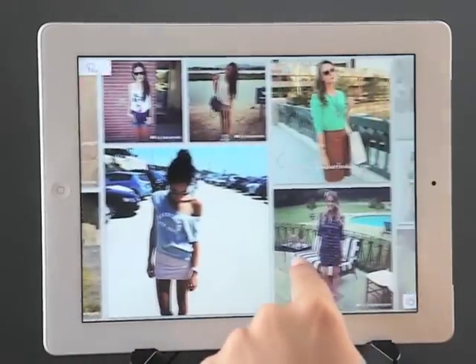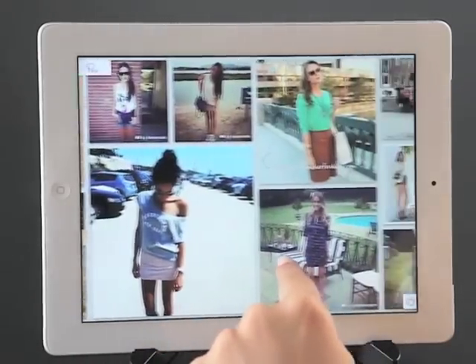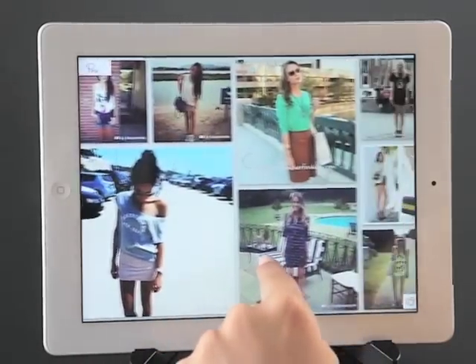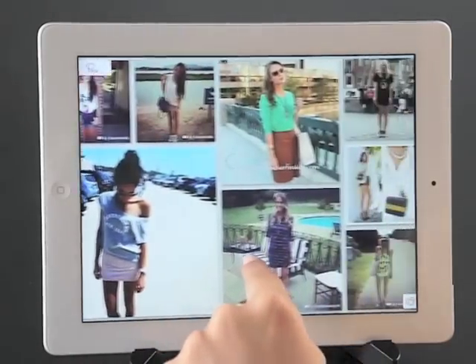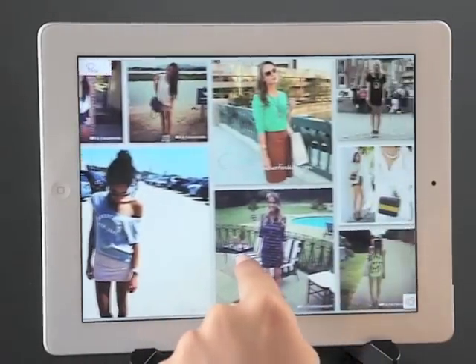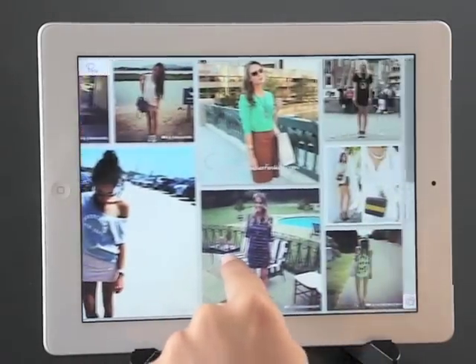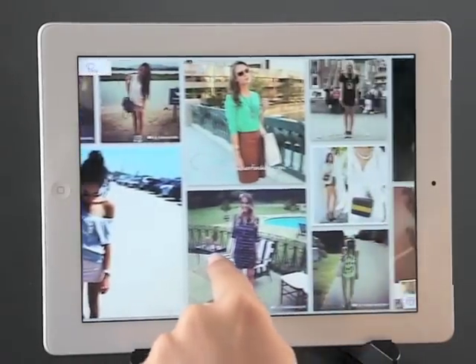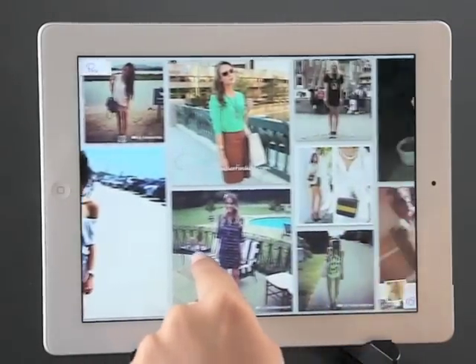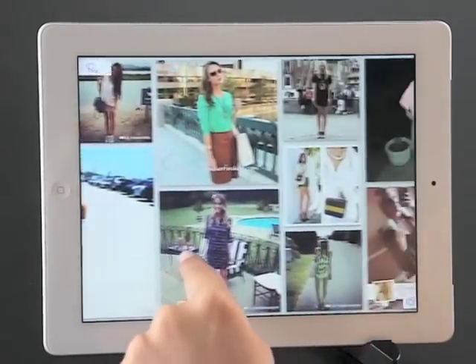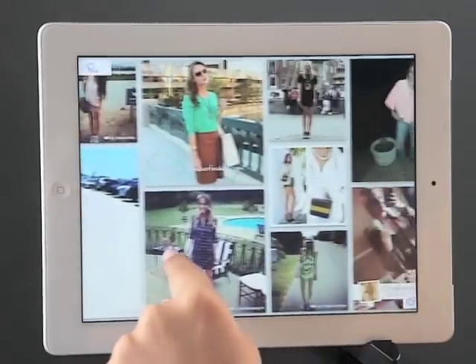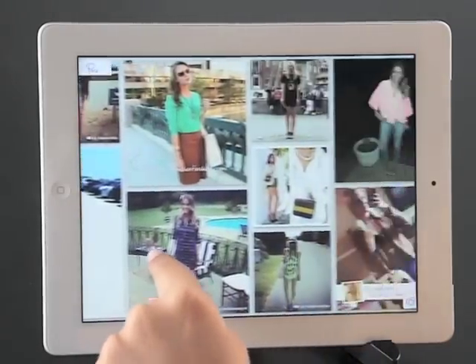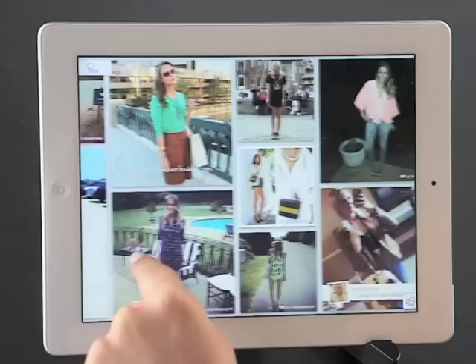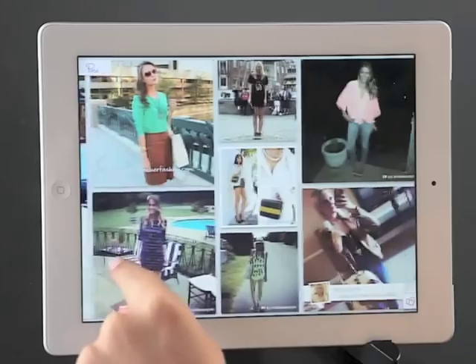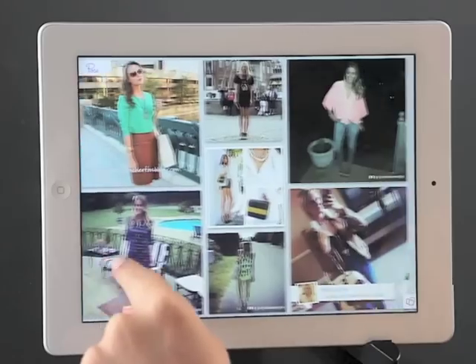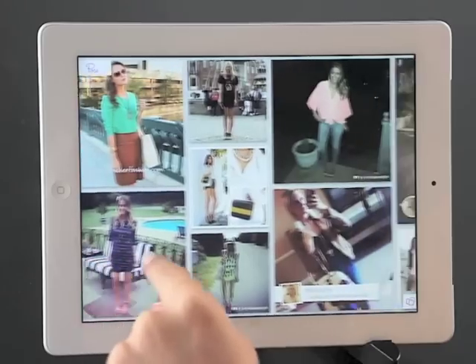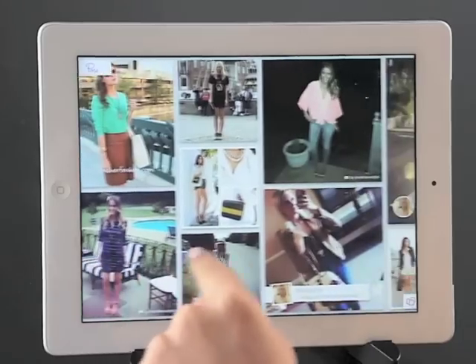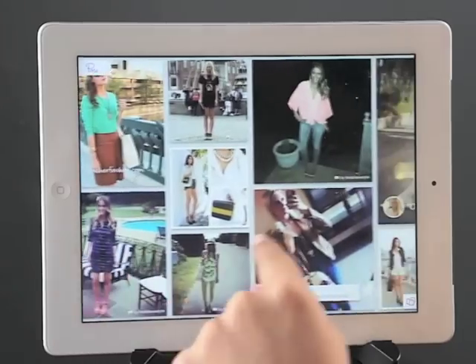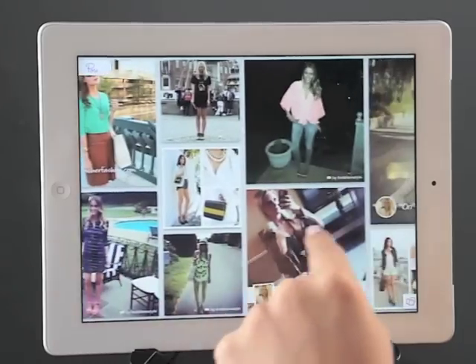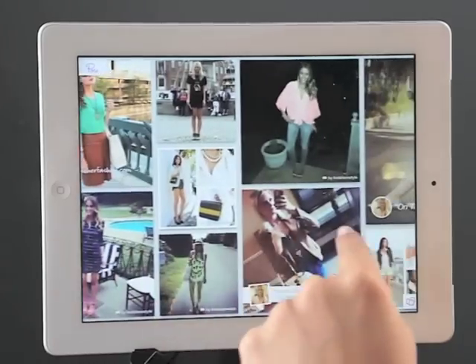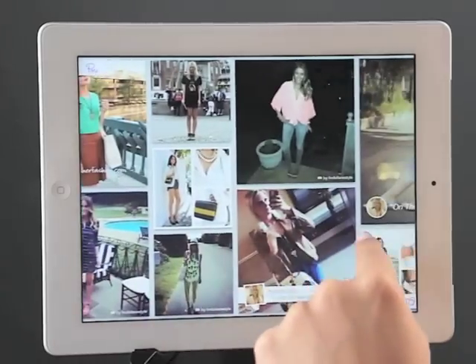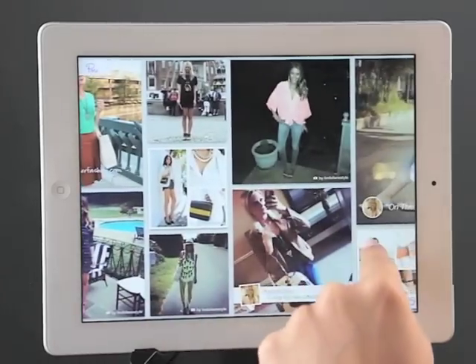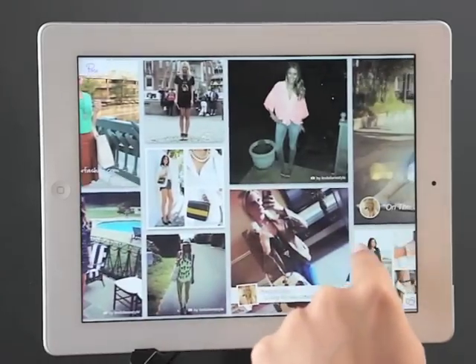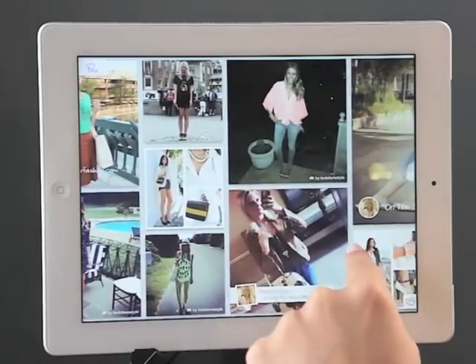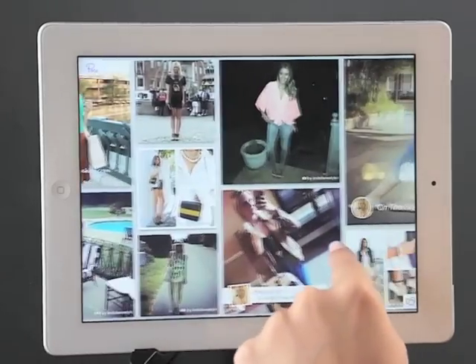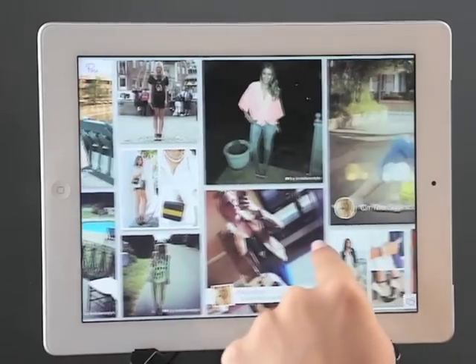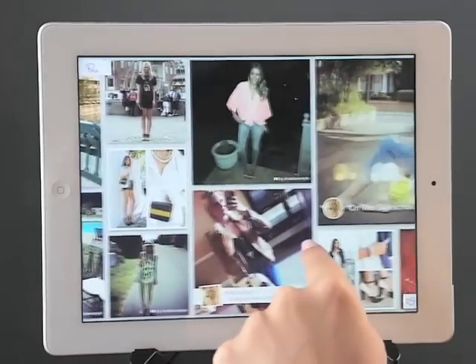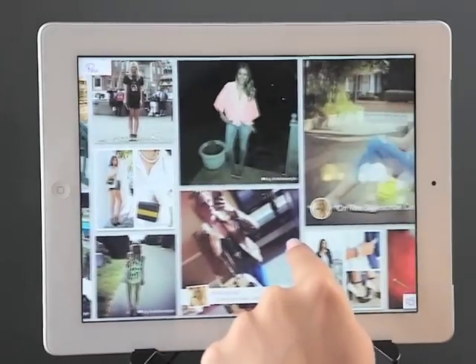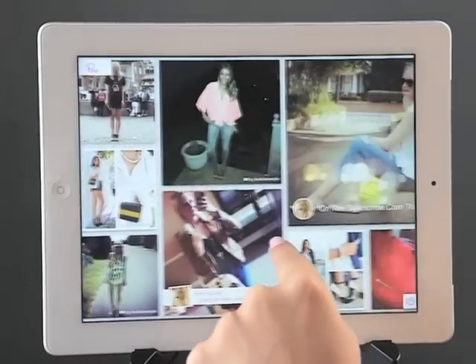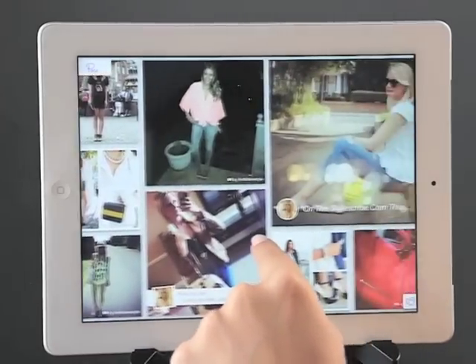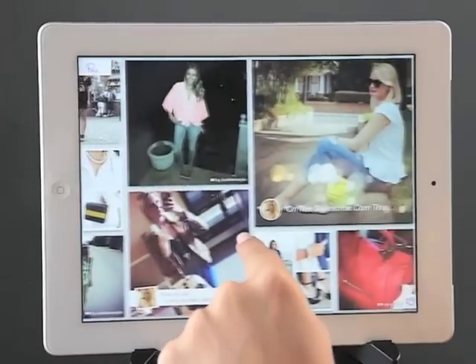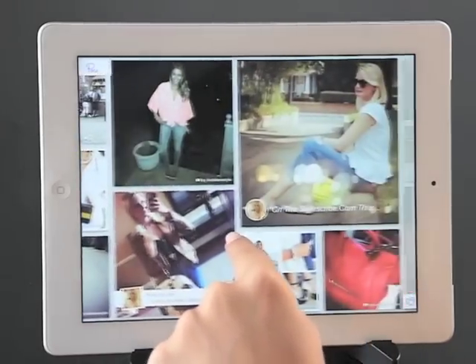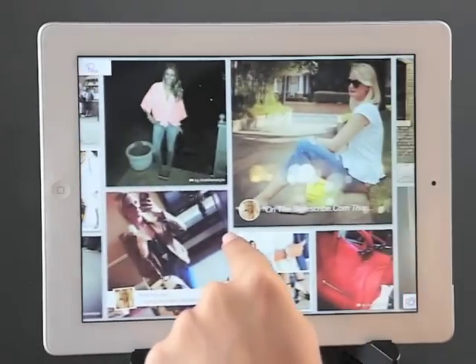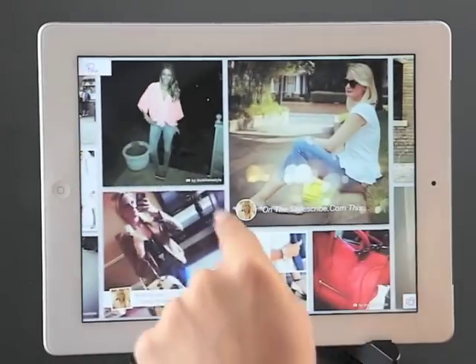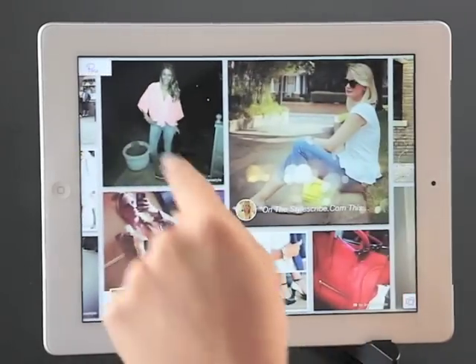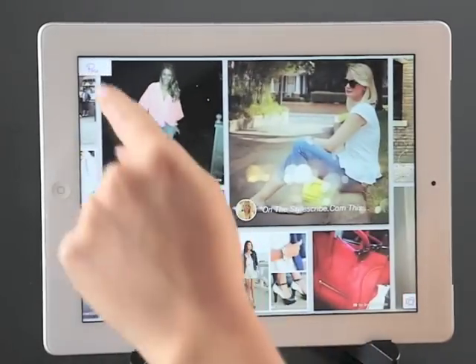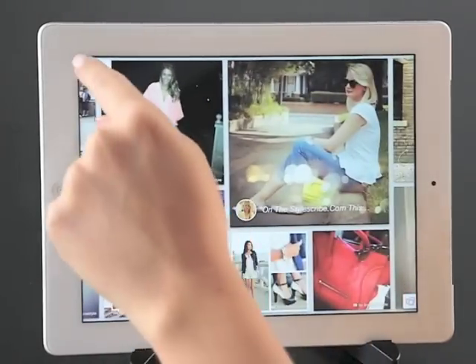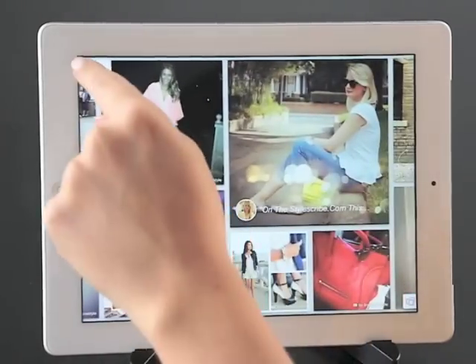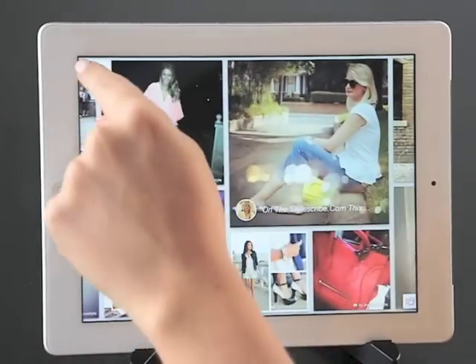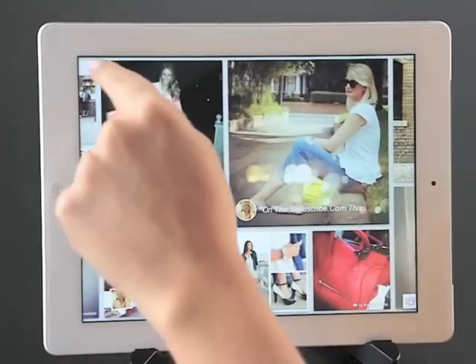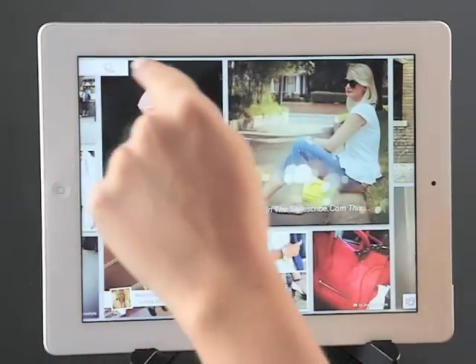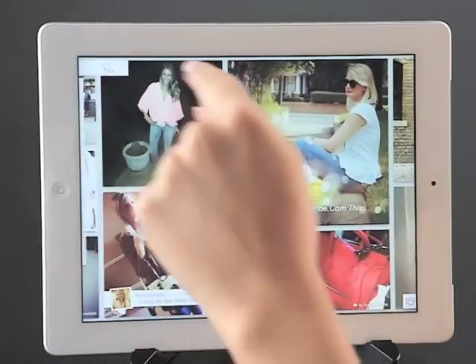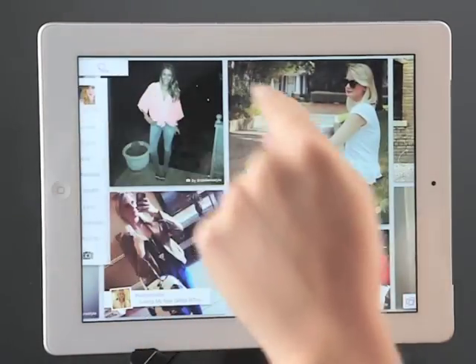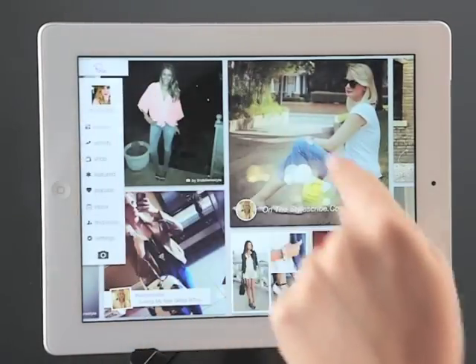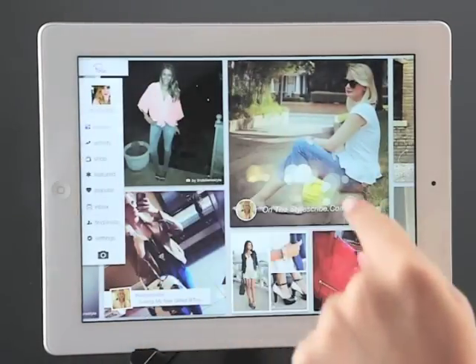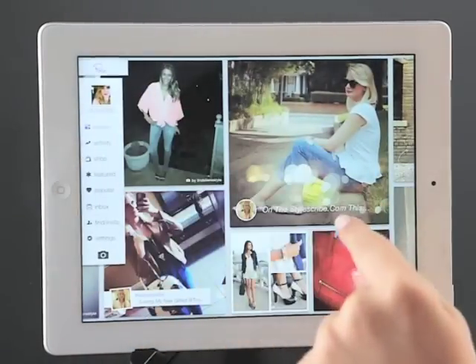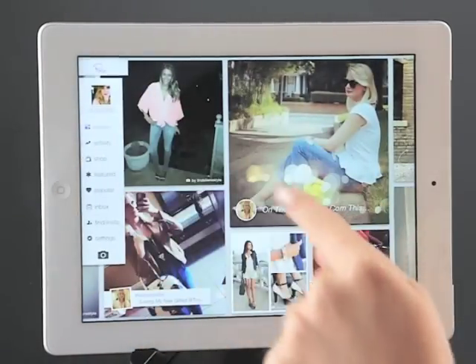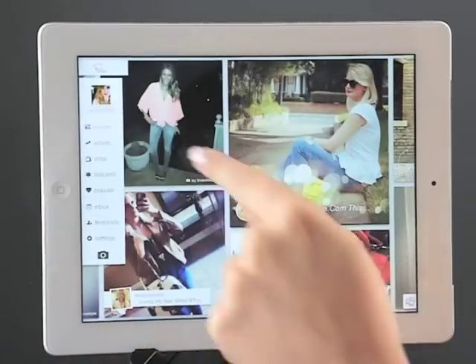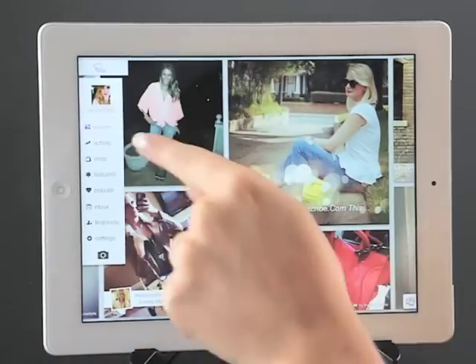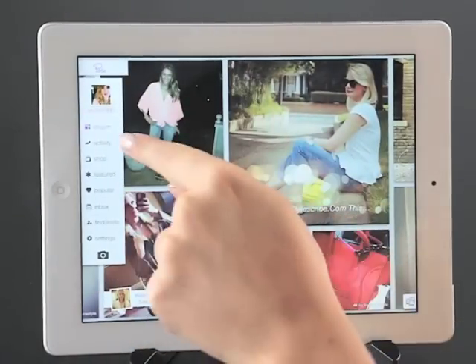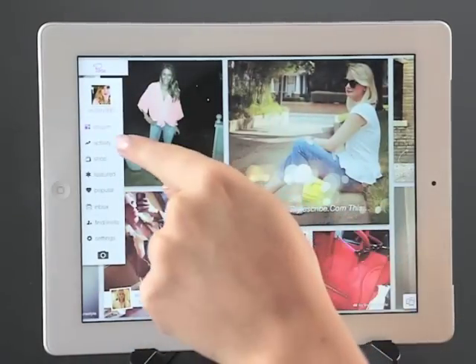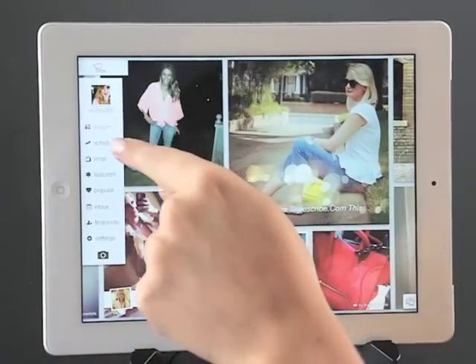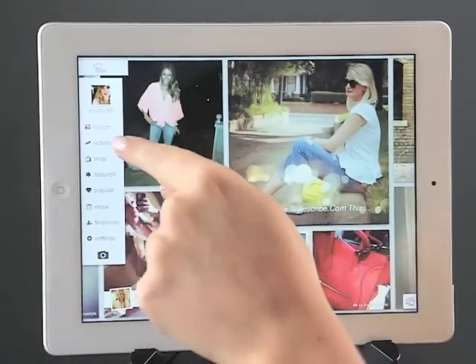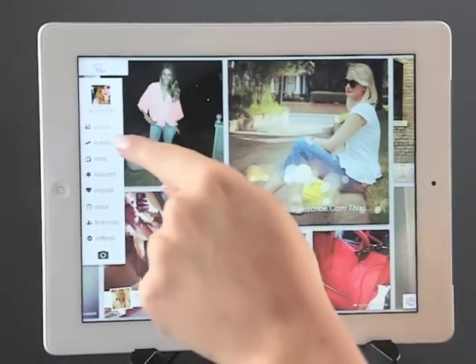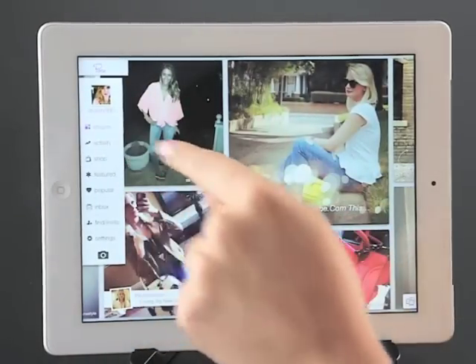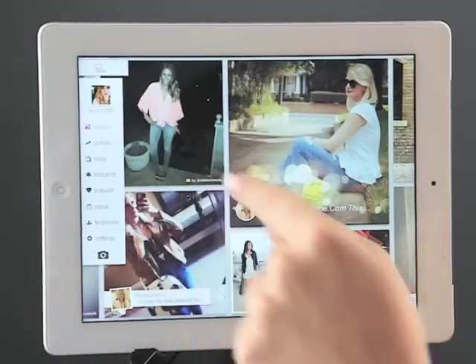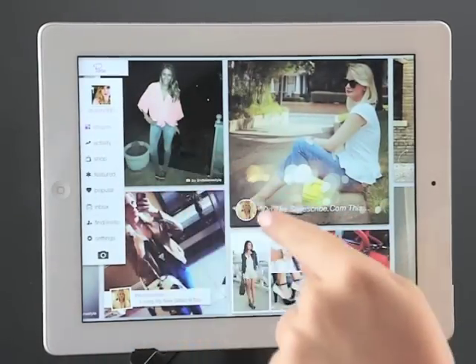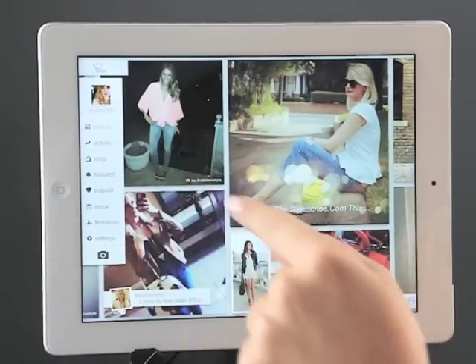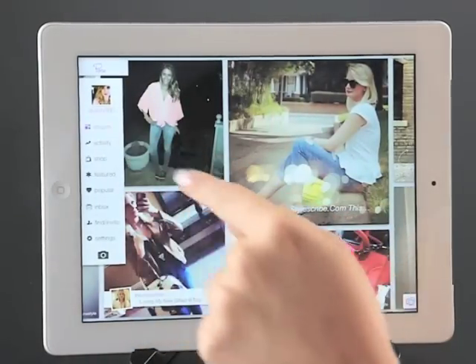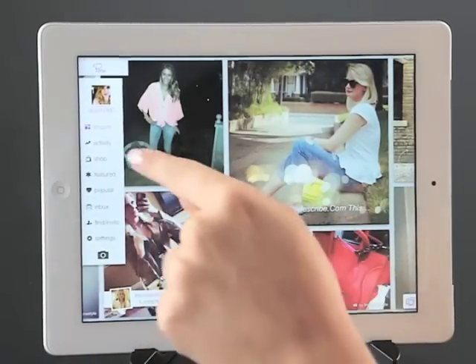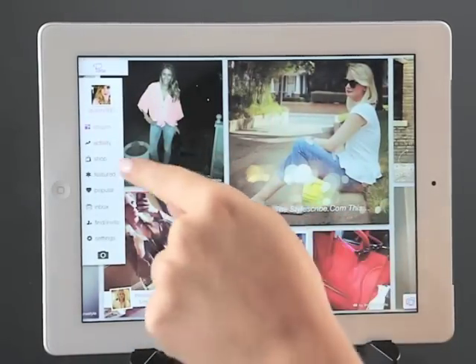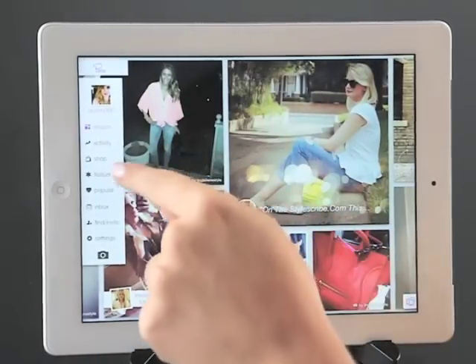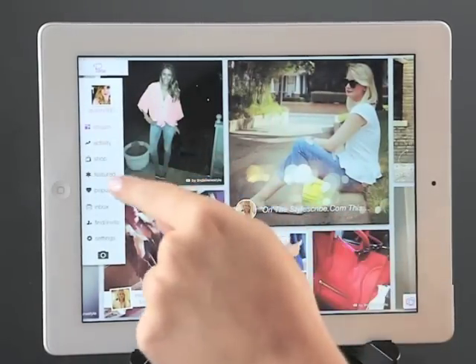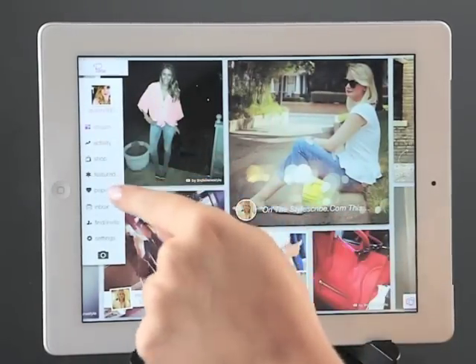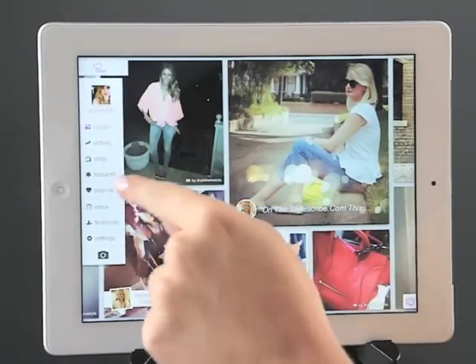I'm now in my stream, which is full of poses from the people I follow. I can also check out their activity and explore more over here.